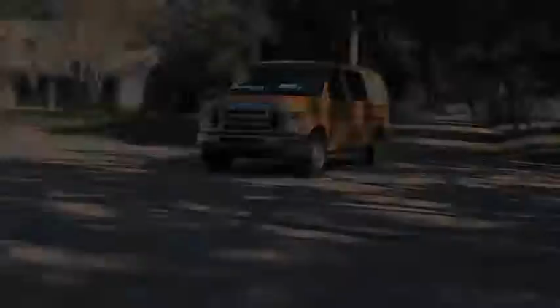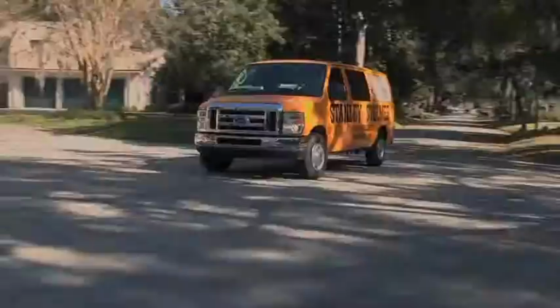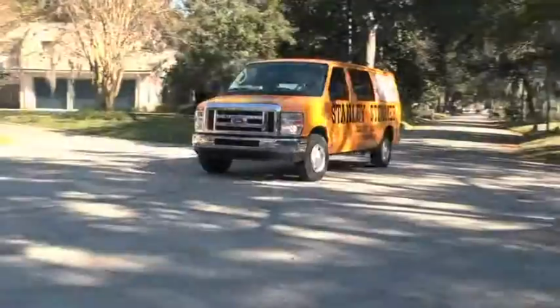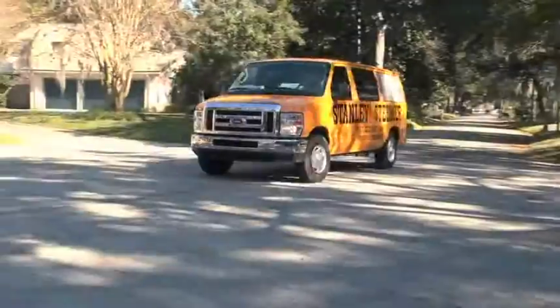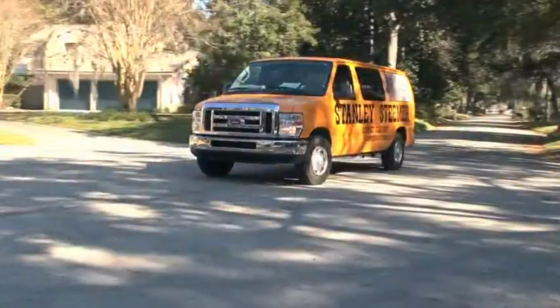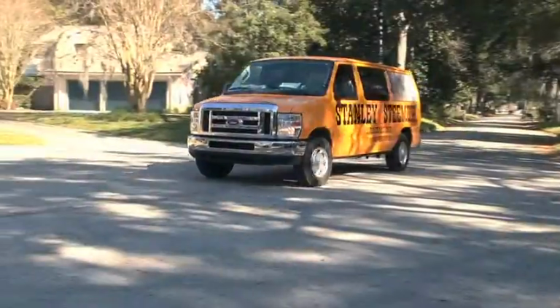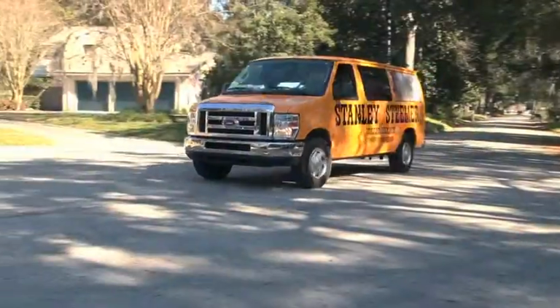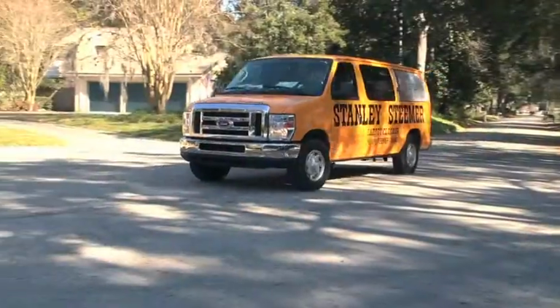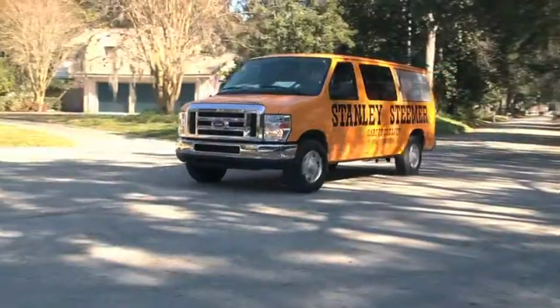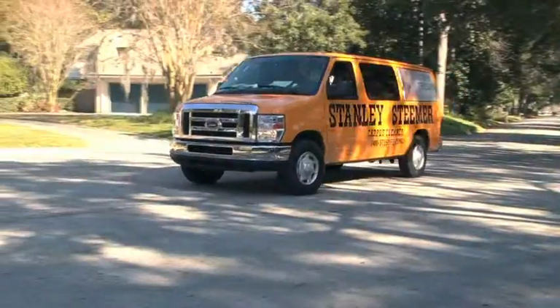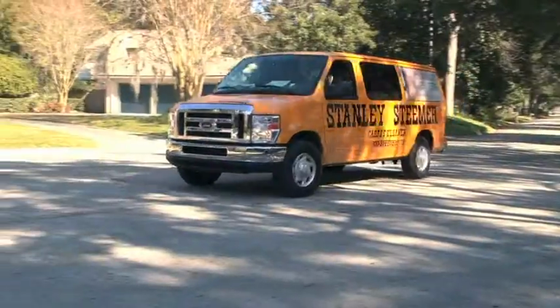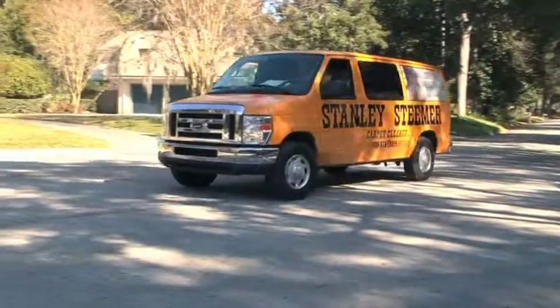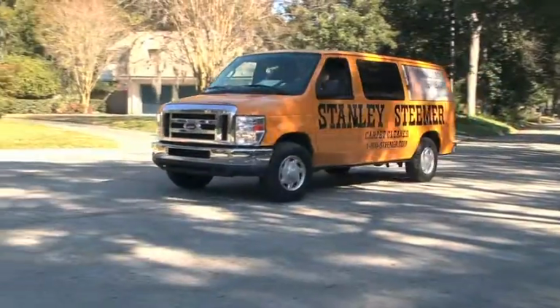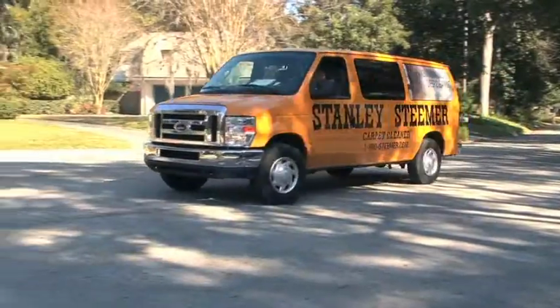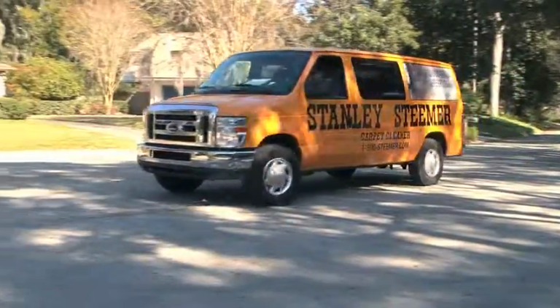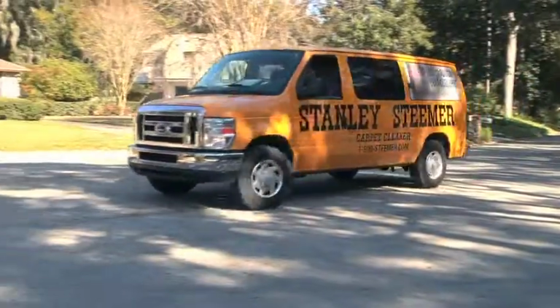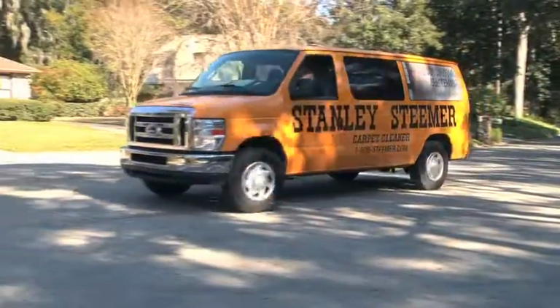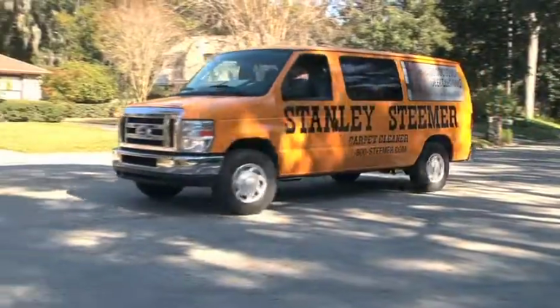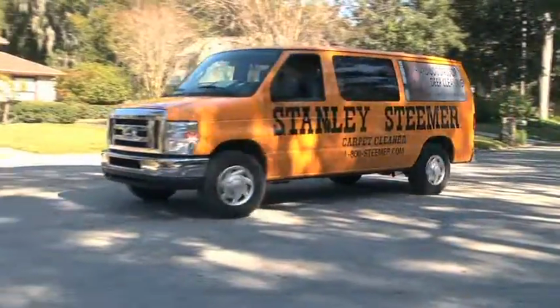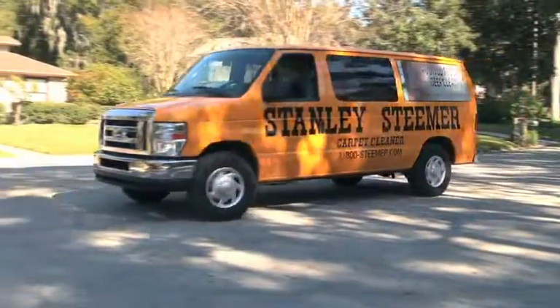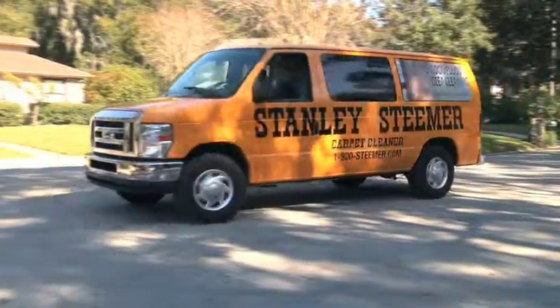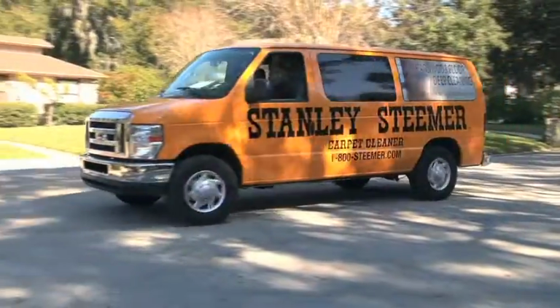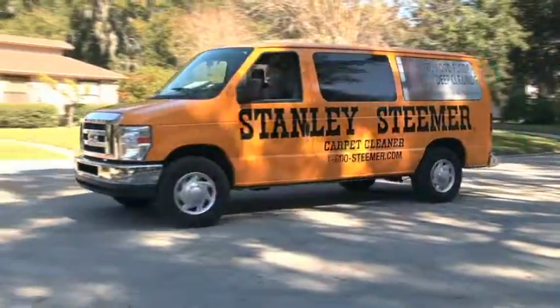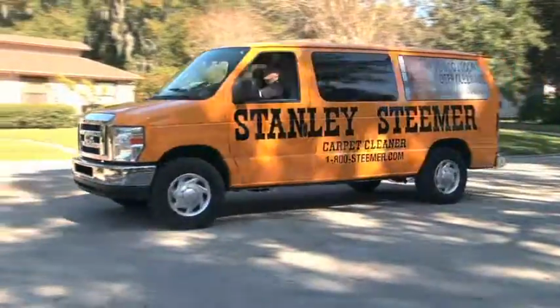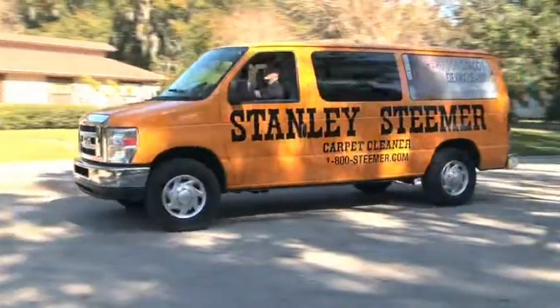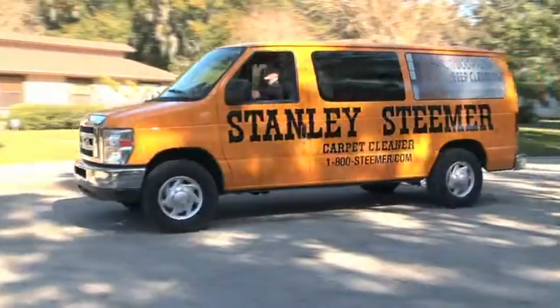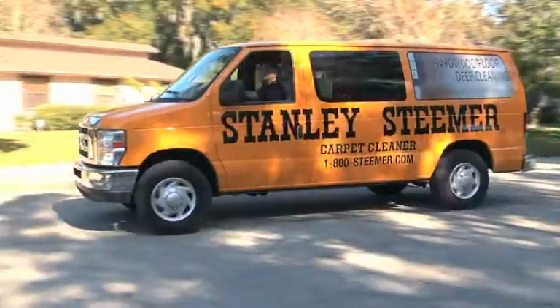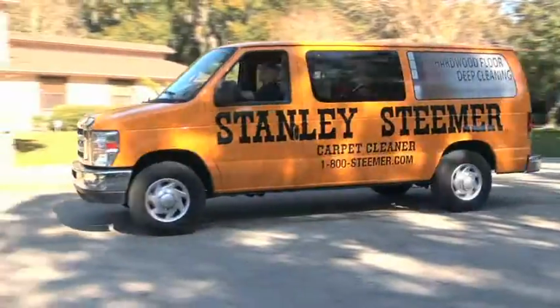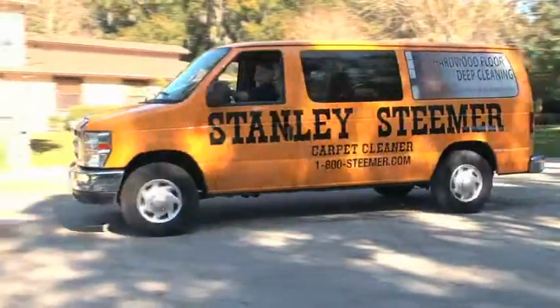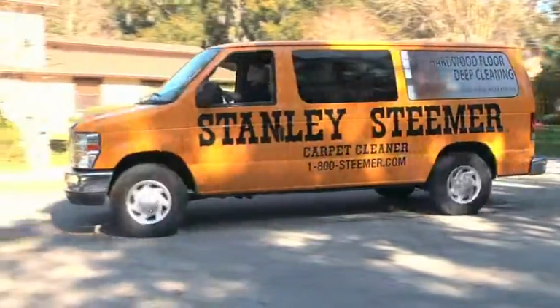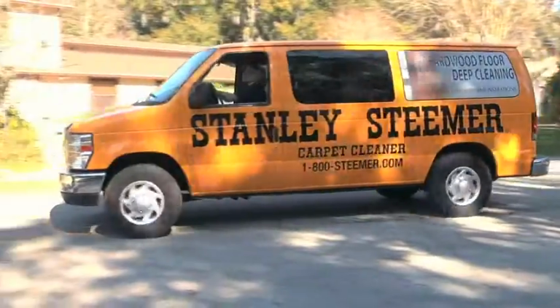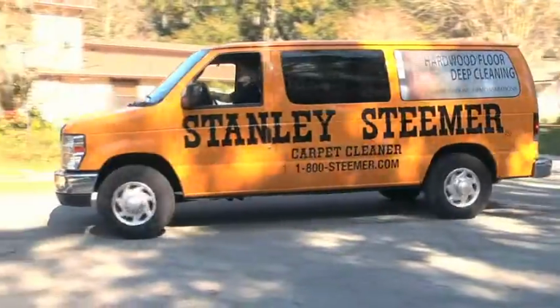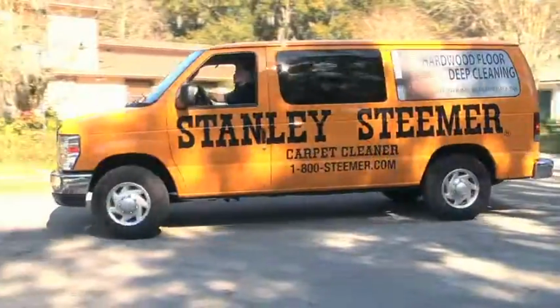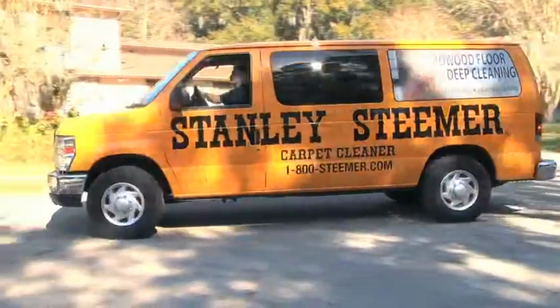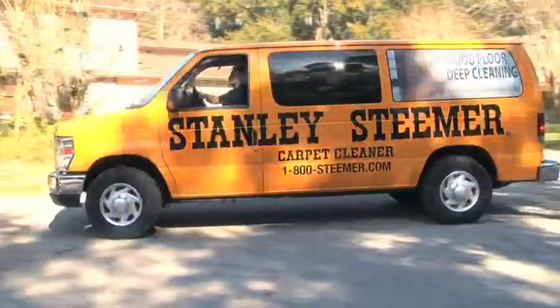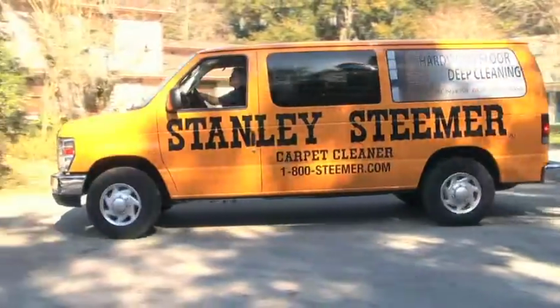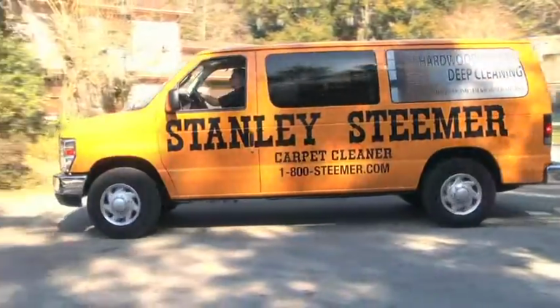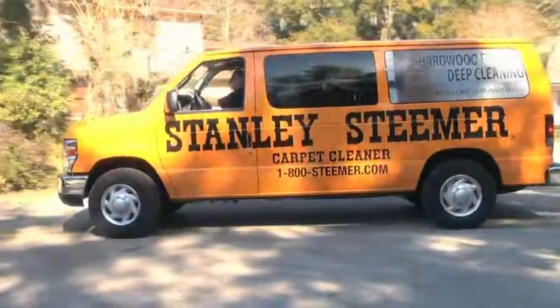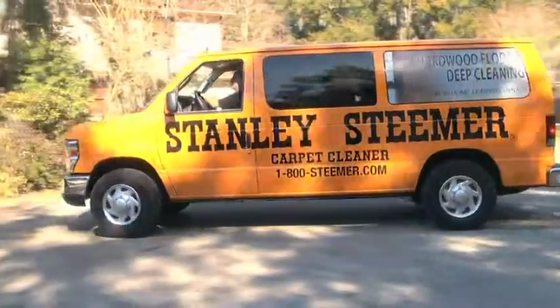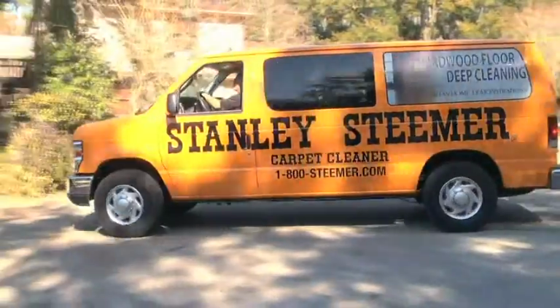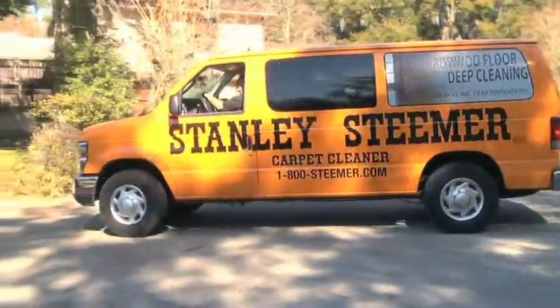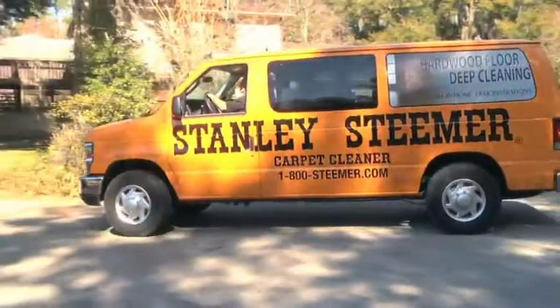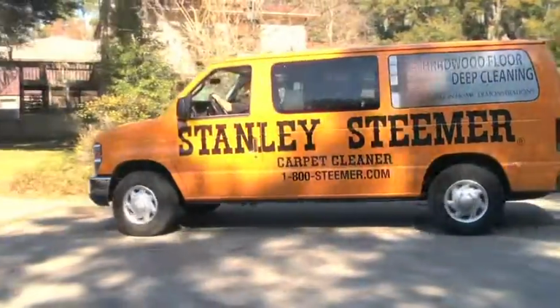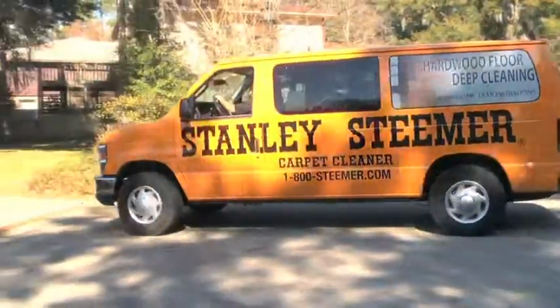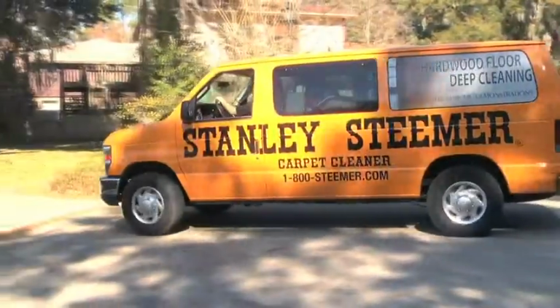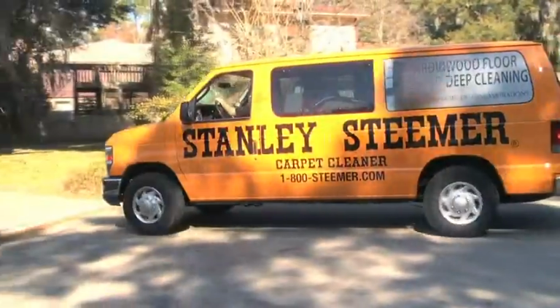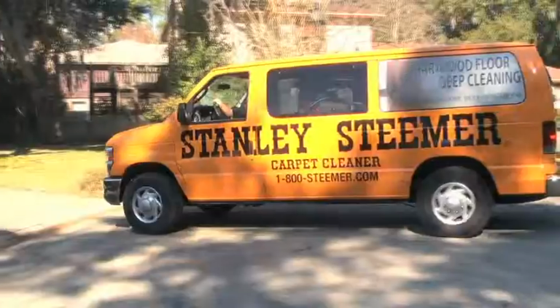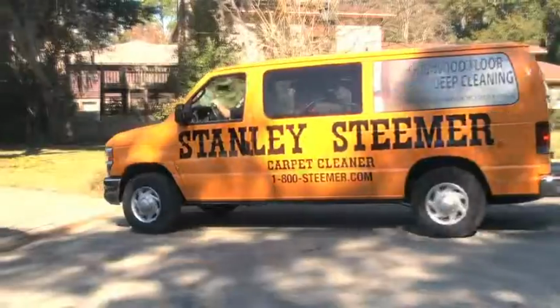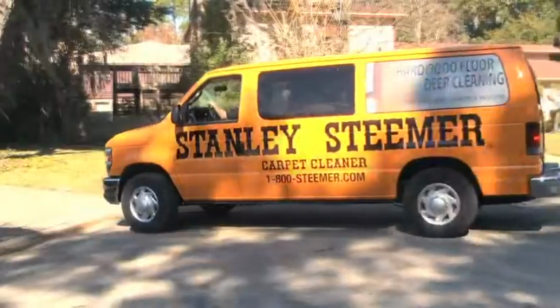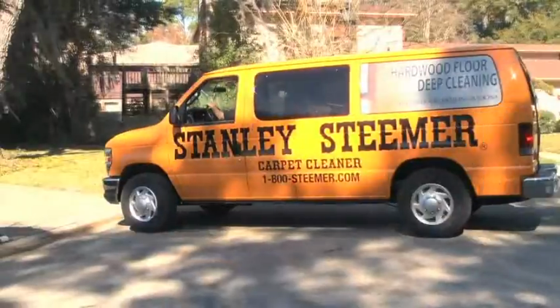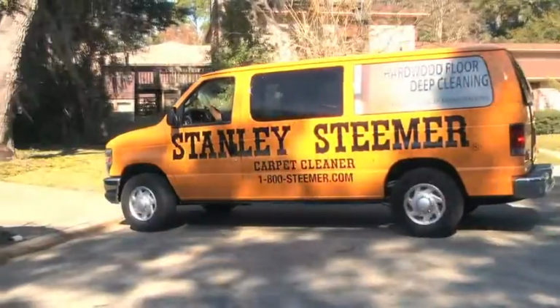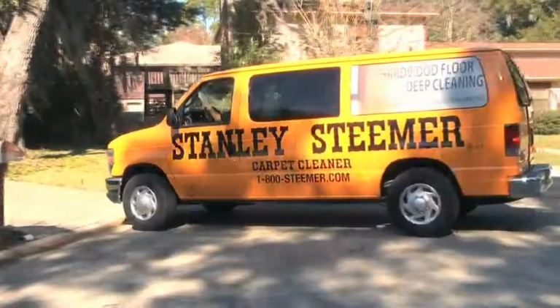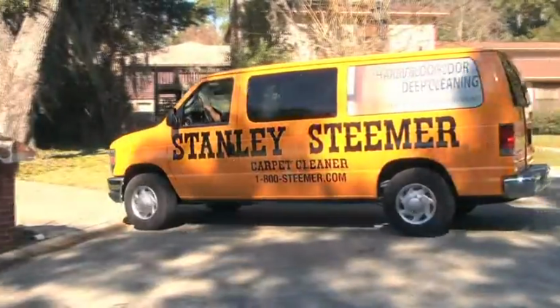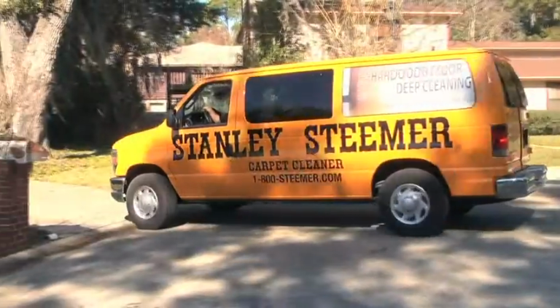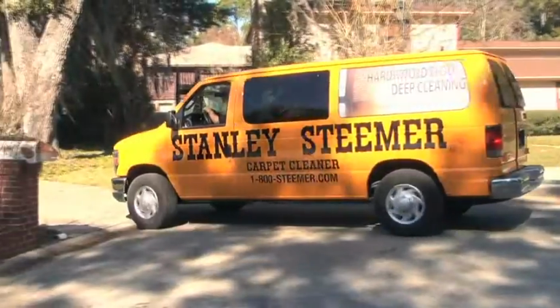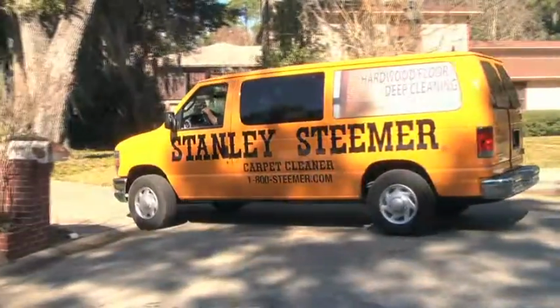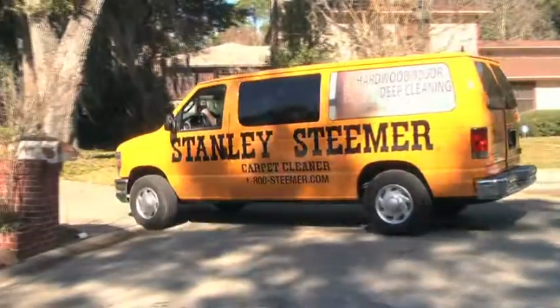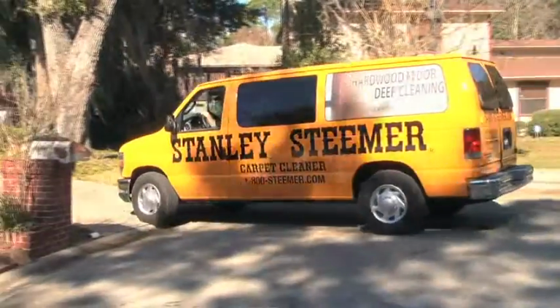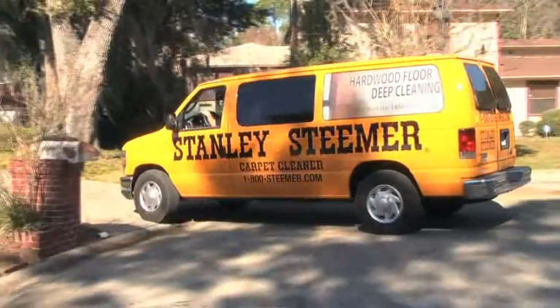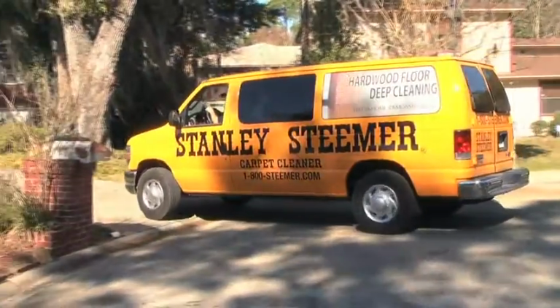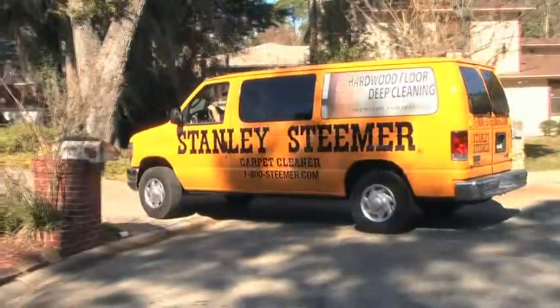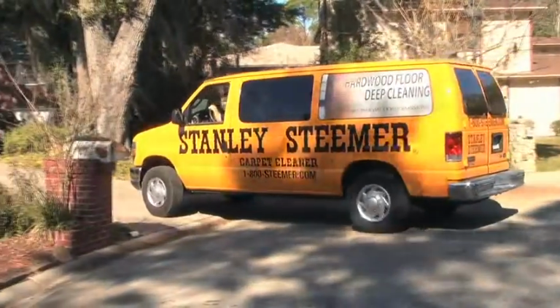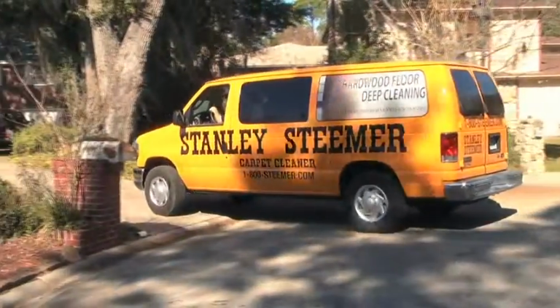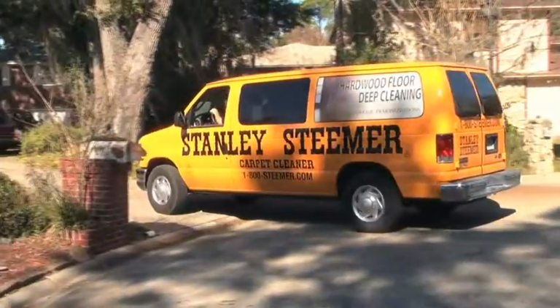Stanley Steamer offers a variety of services including carpet cleaning, tile cleaning, upholstery cleaning, hardwood cleaning, and air duct cleaning.